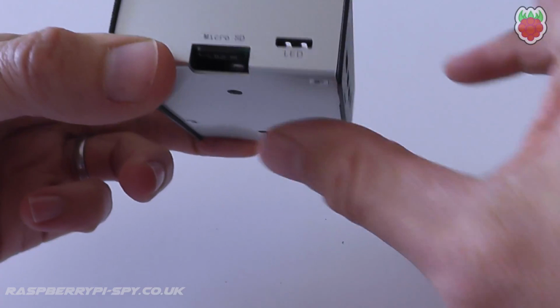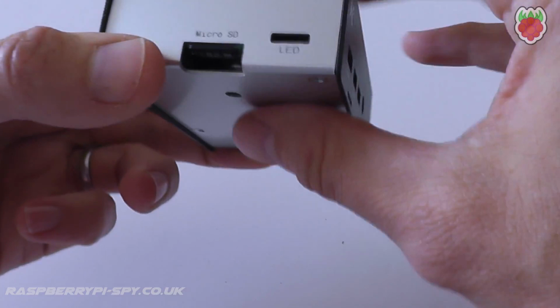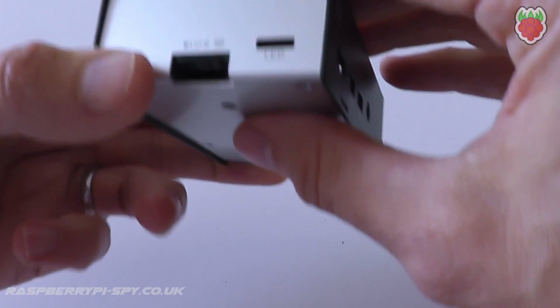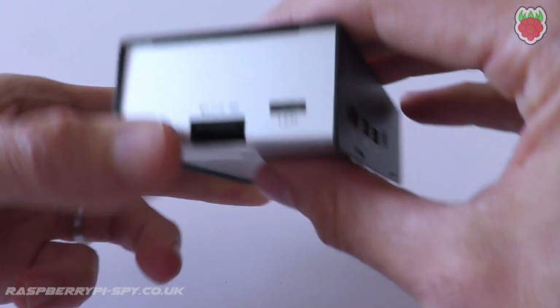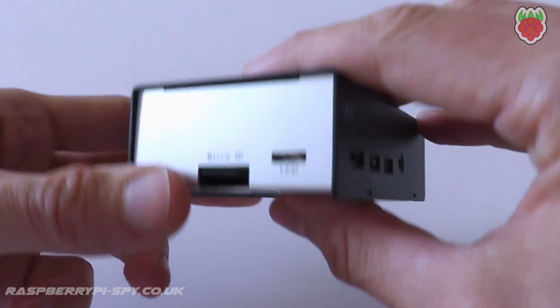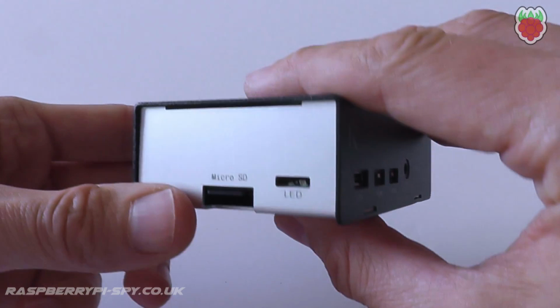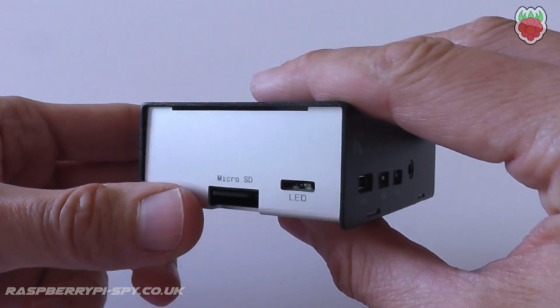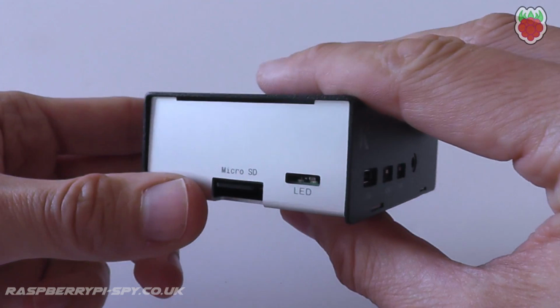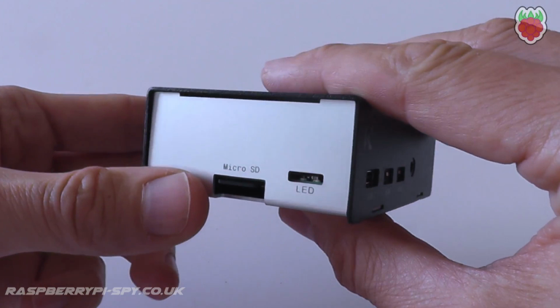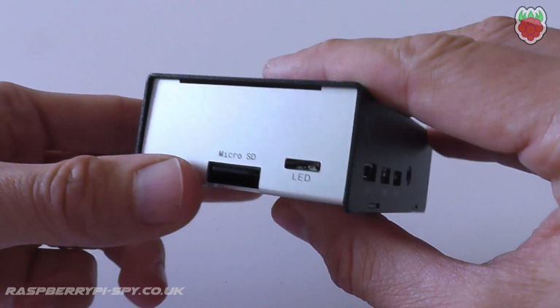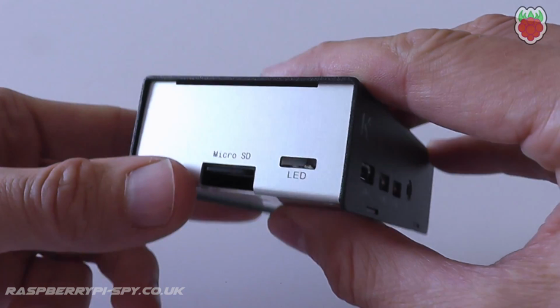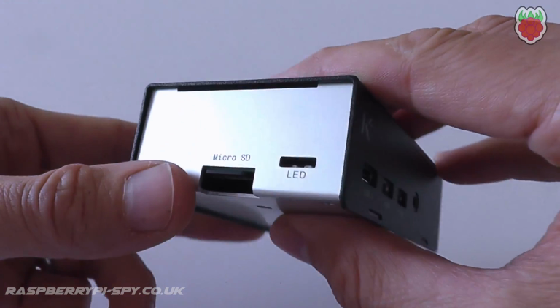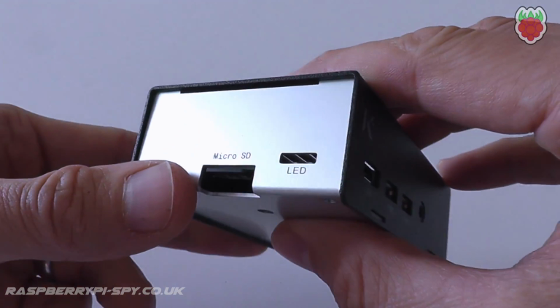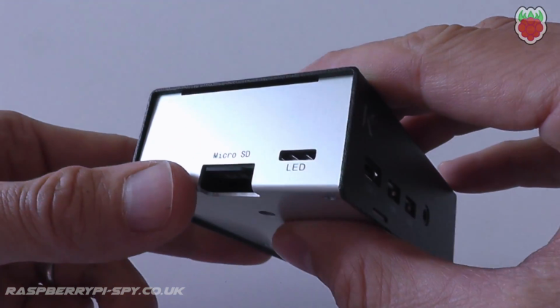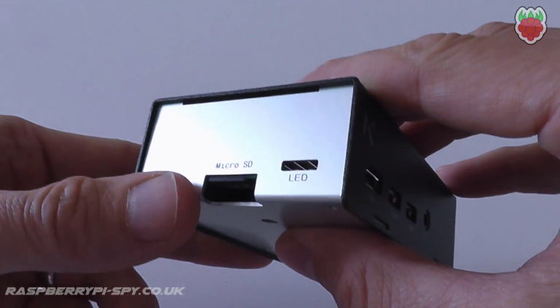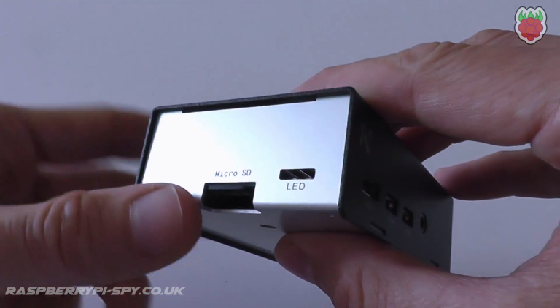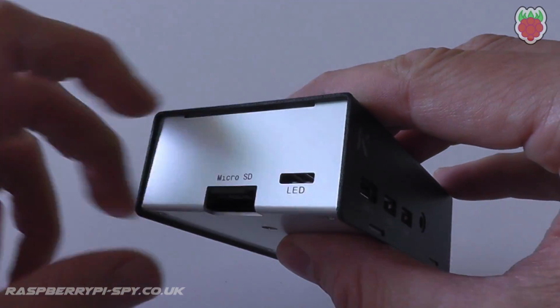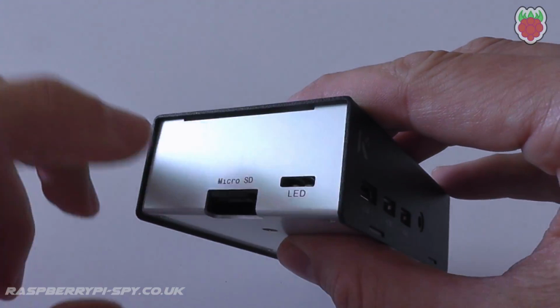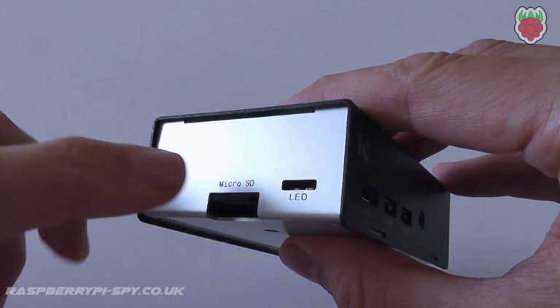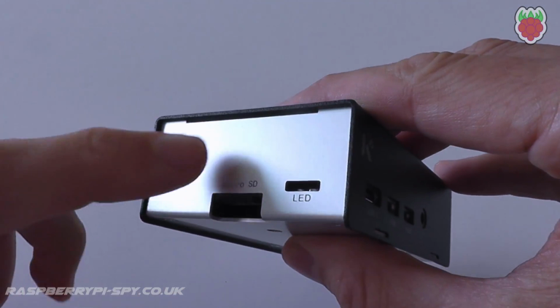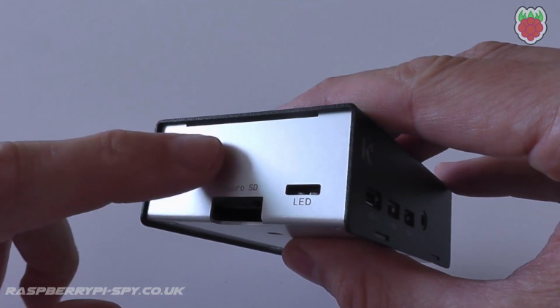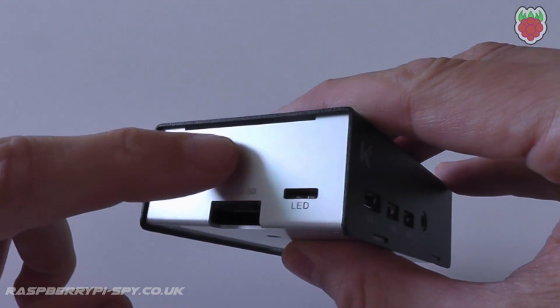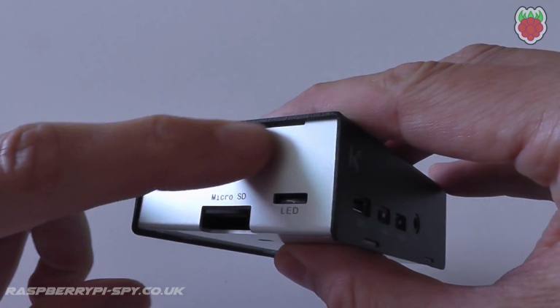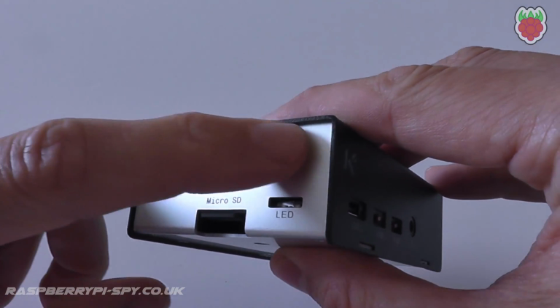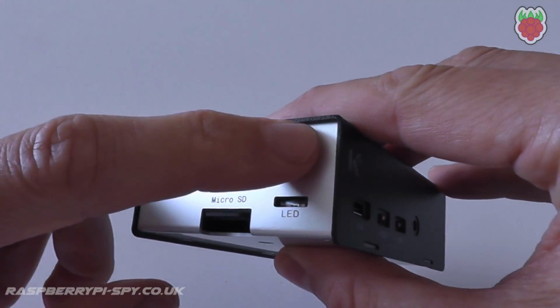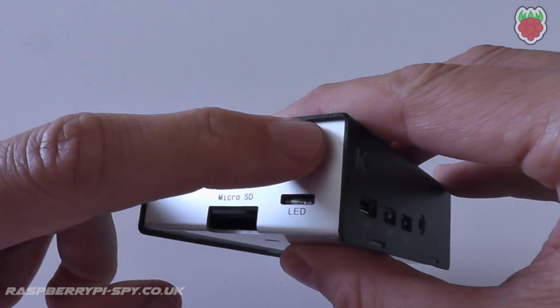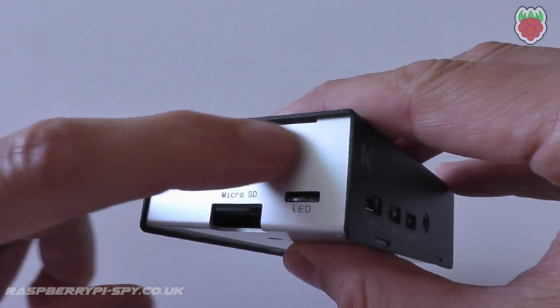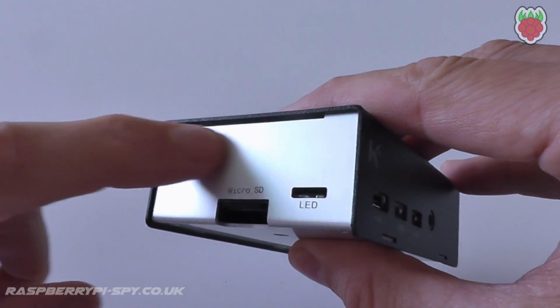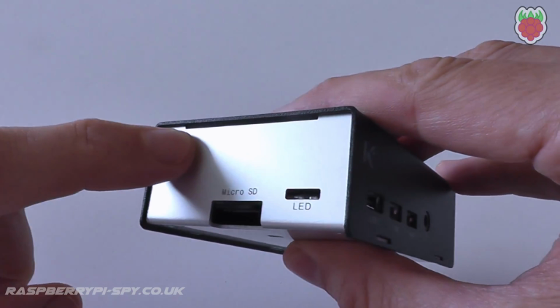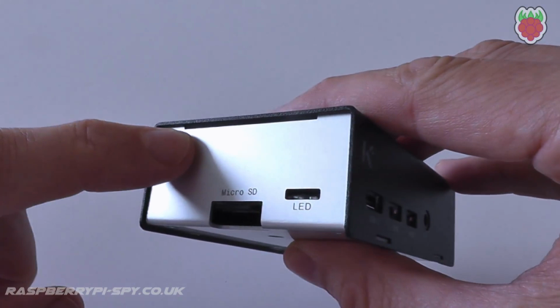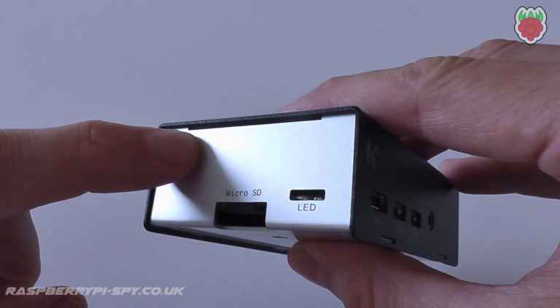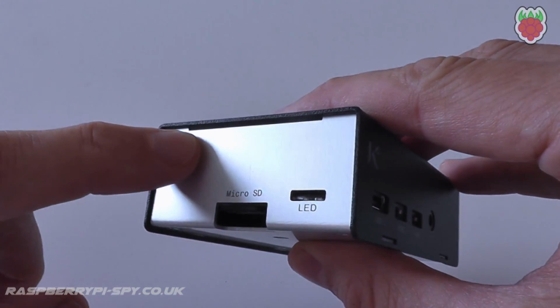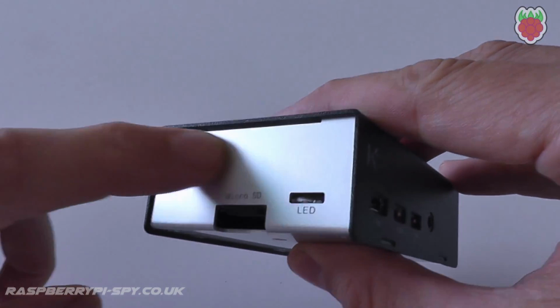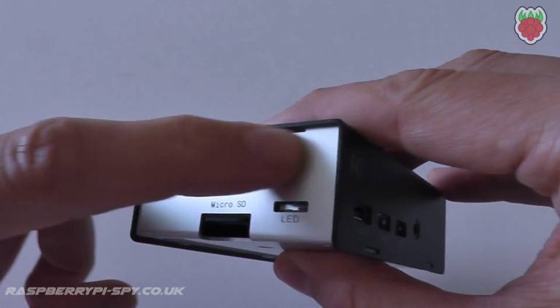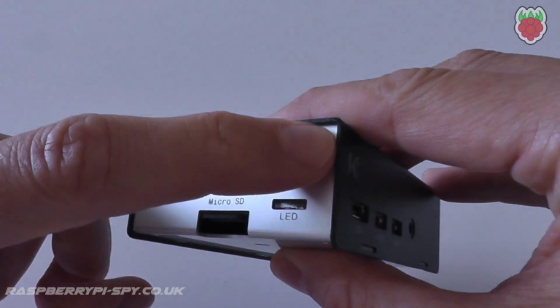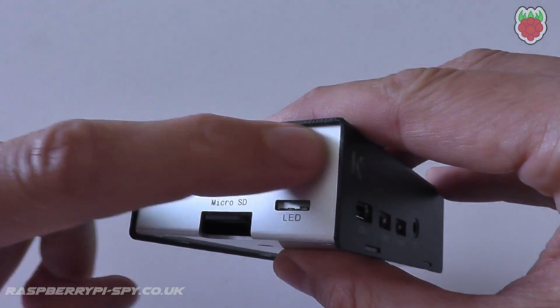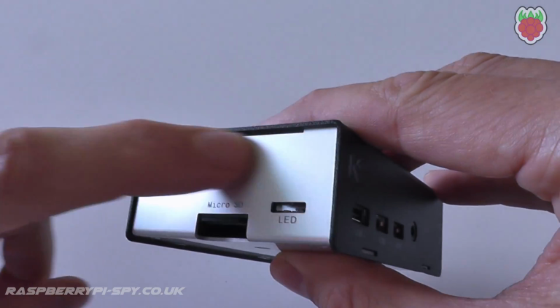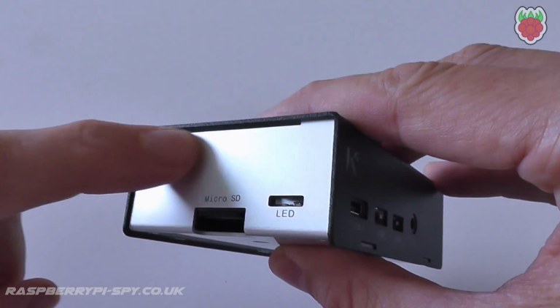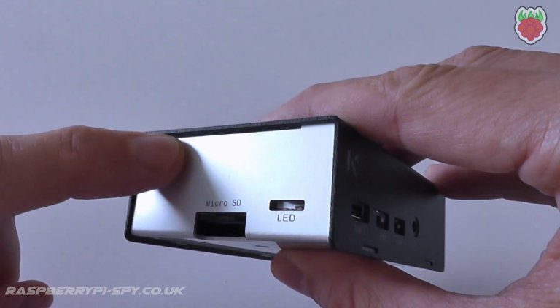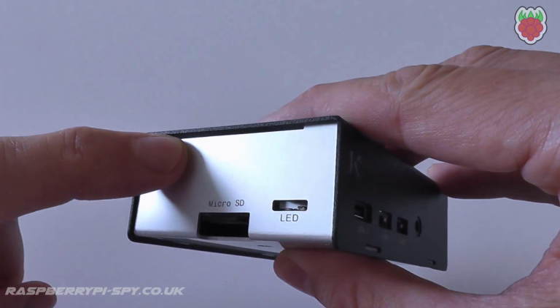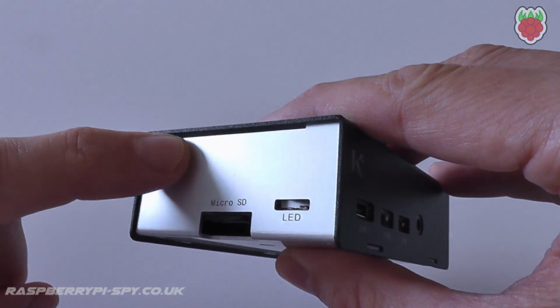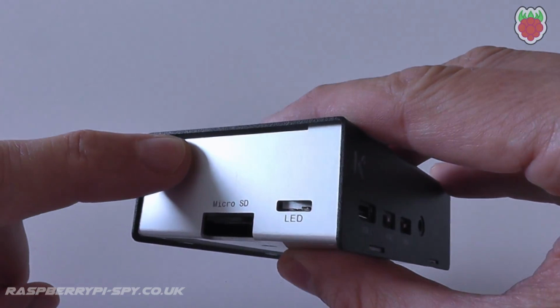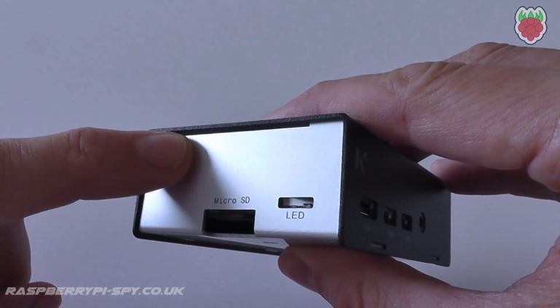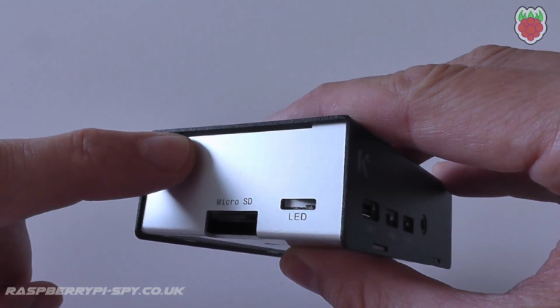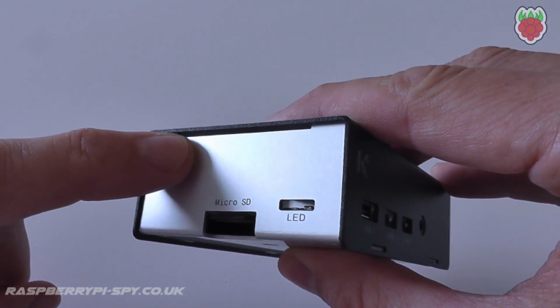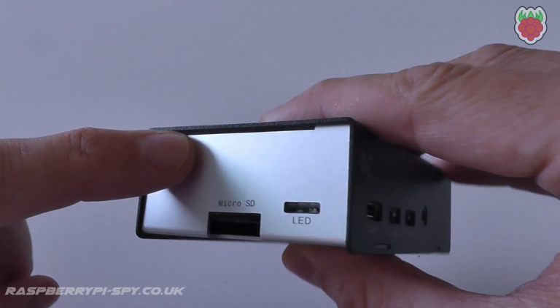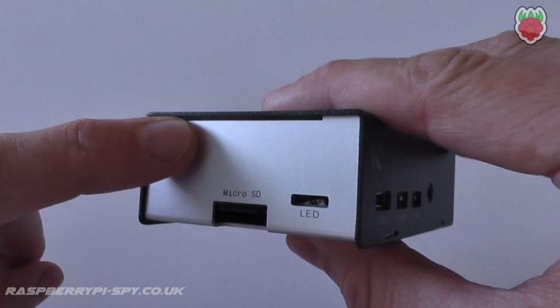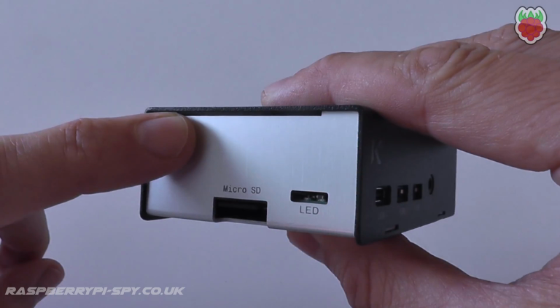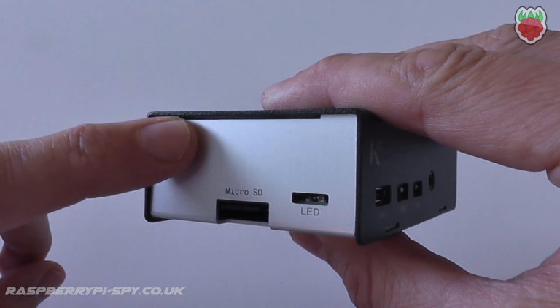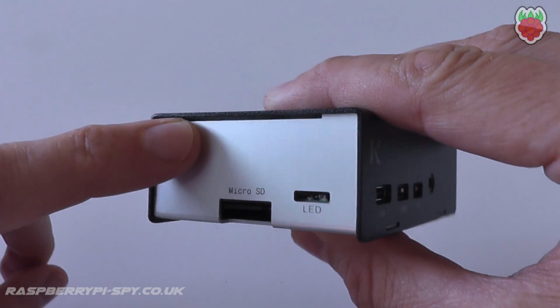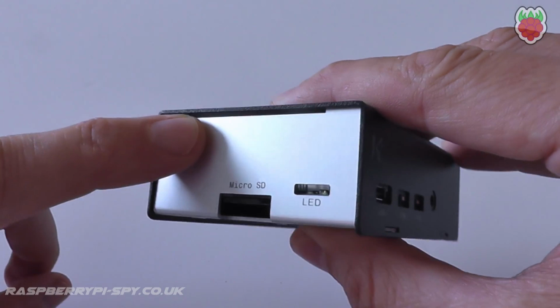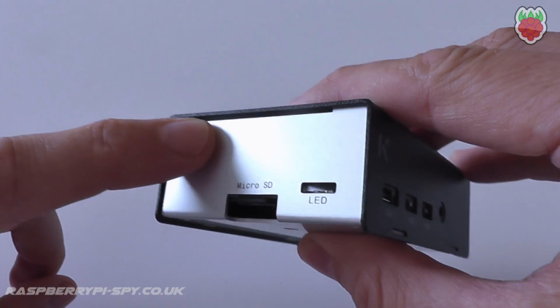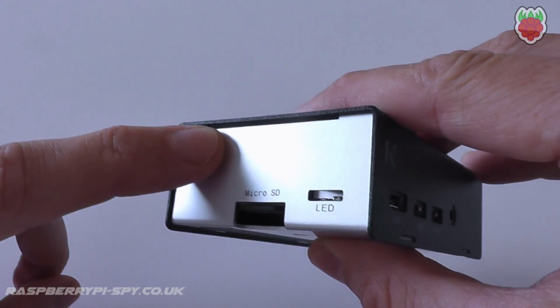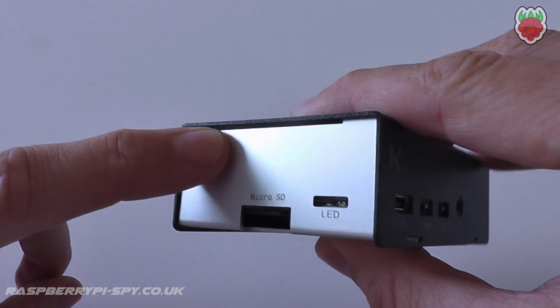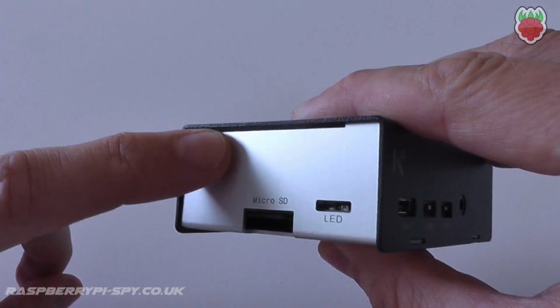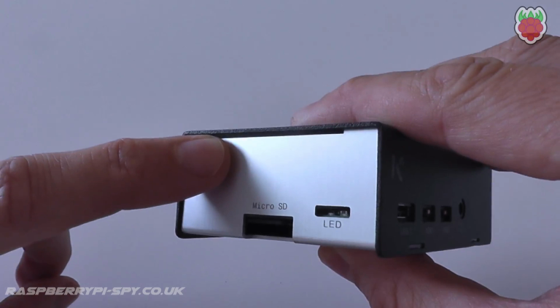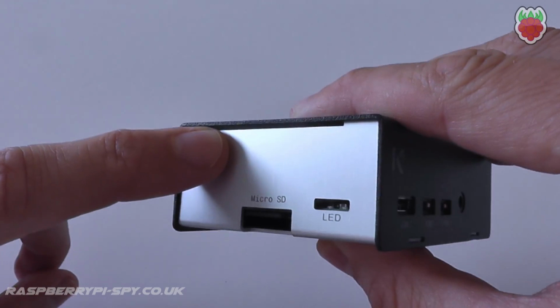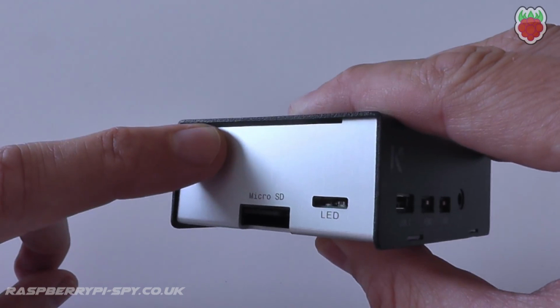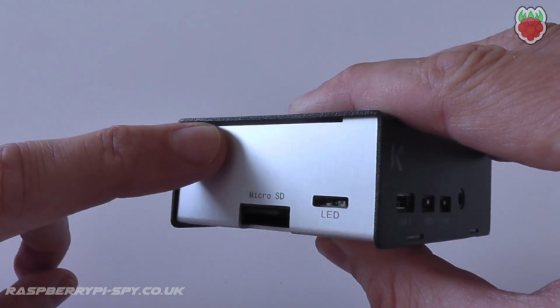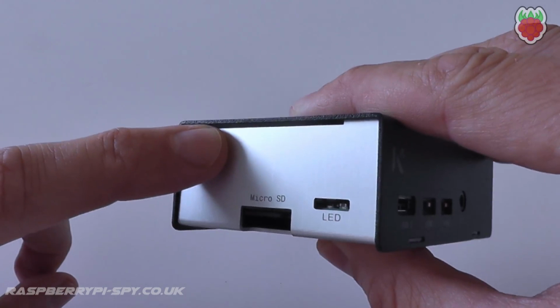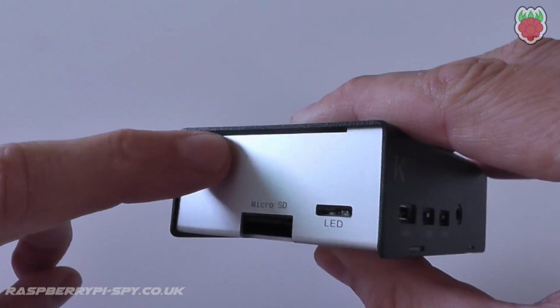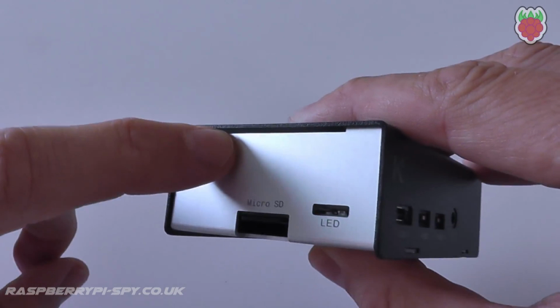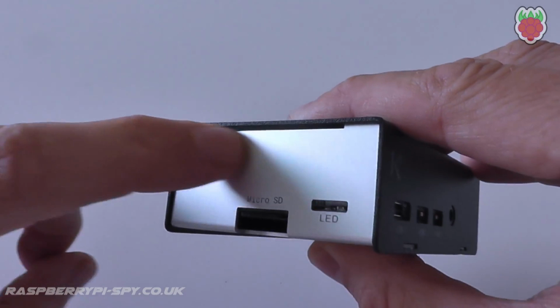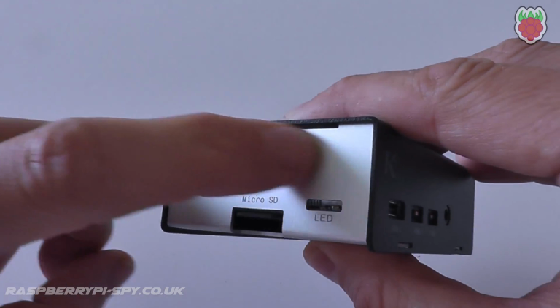There's another slot at this end where you can route ribbon cables from the screen DSI connector or the camera CSI connector.